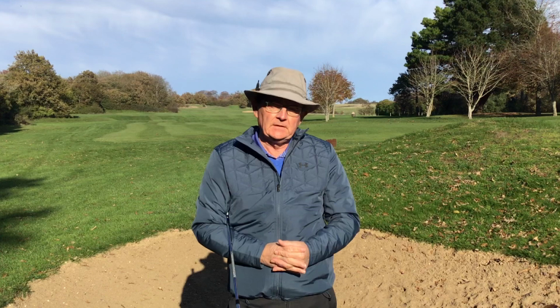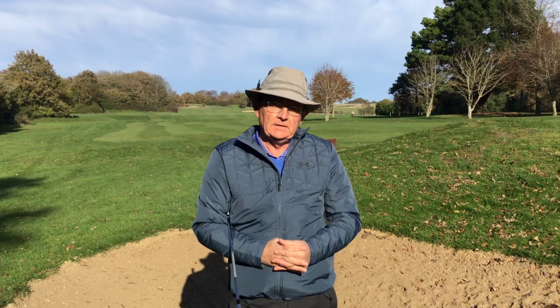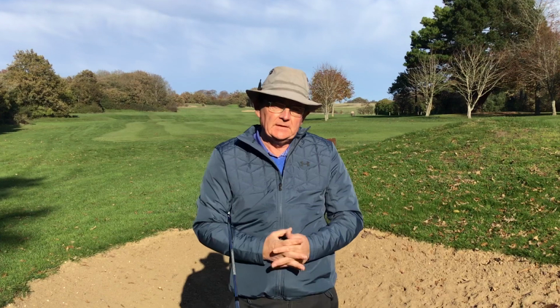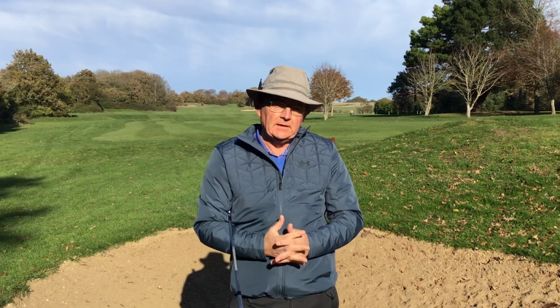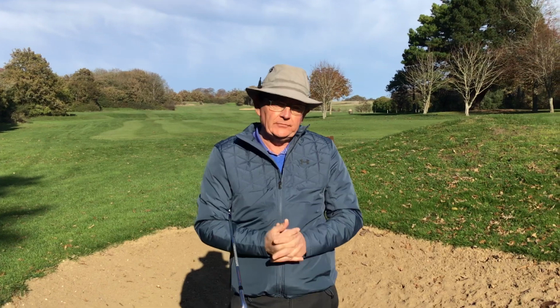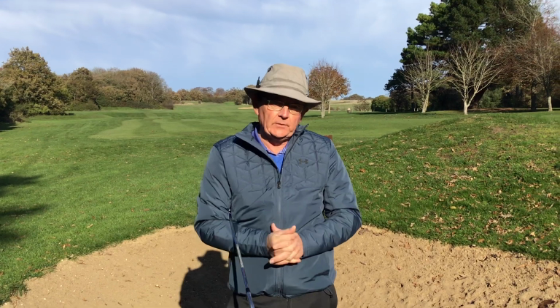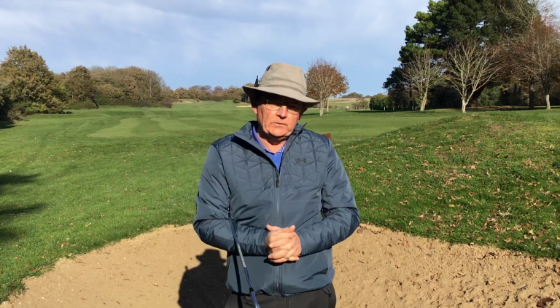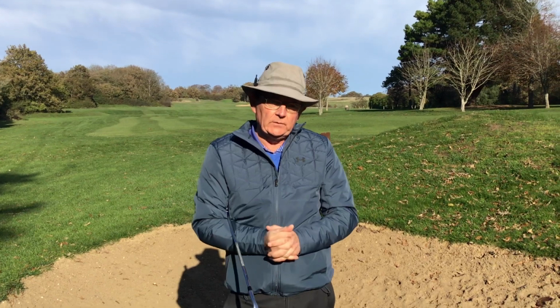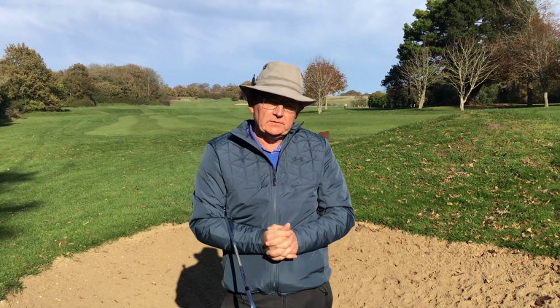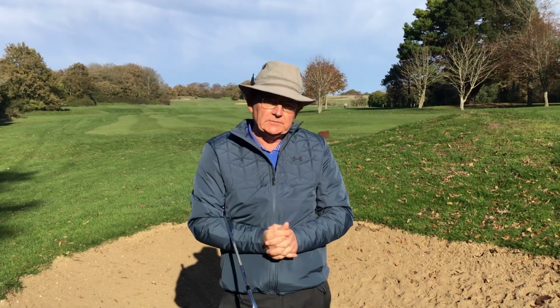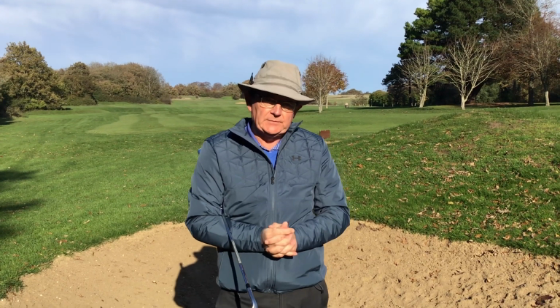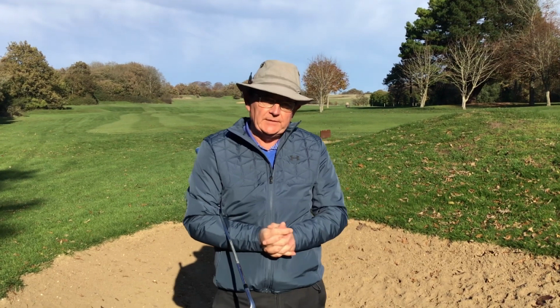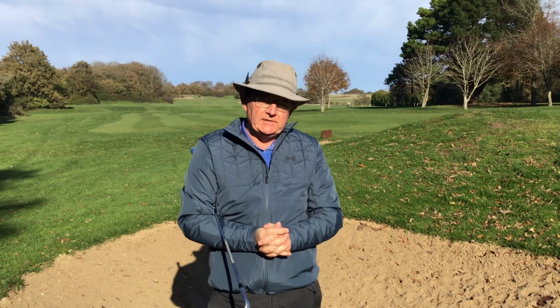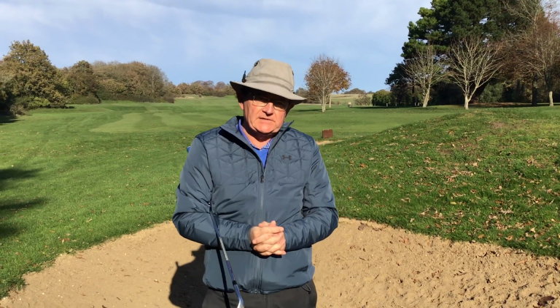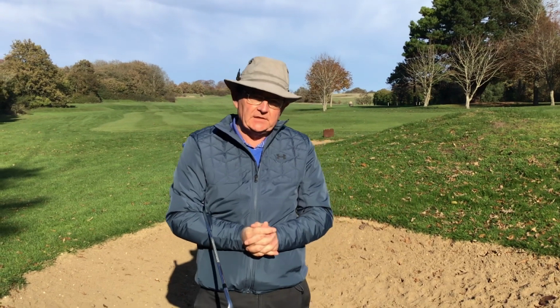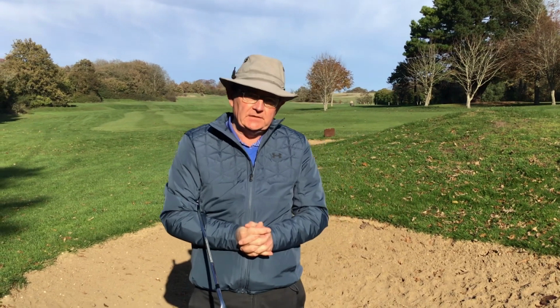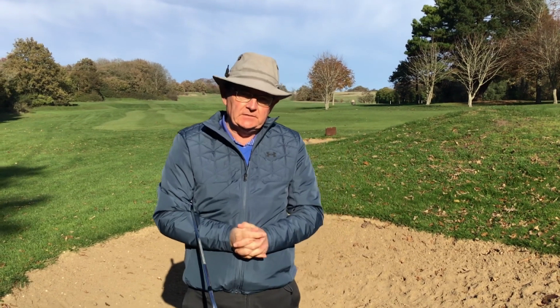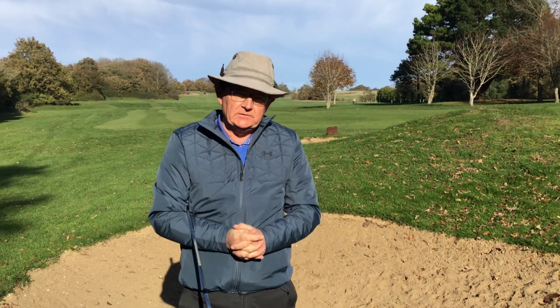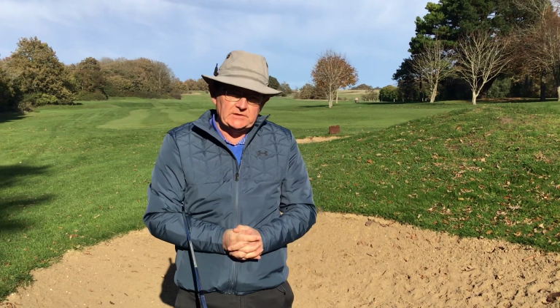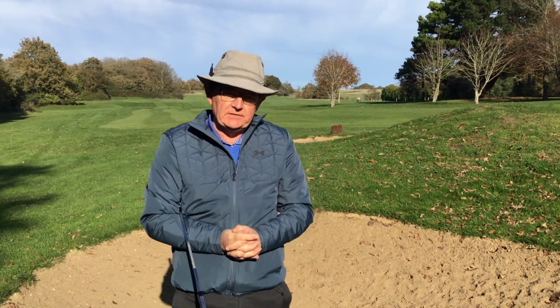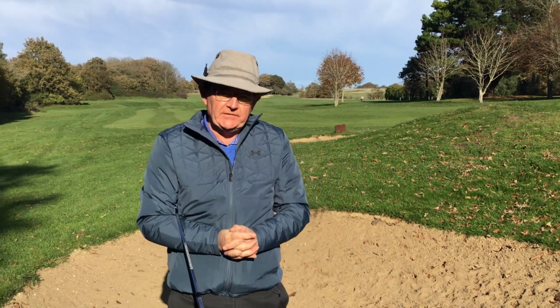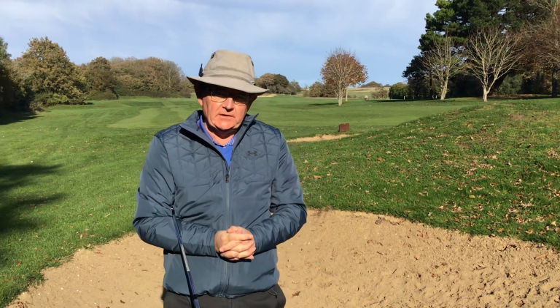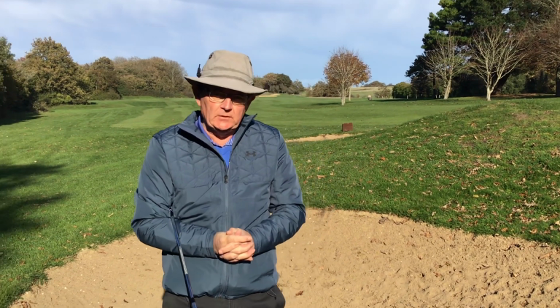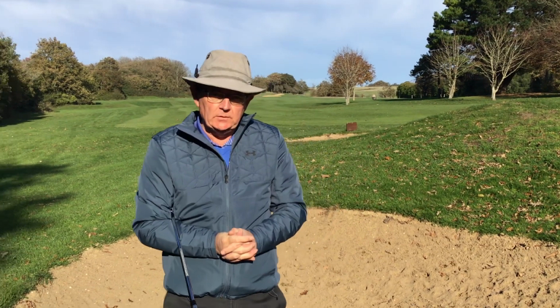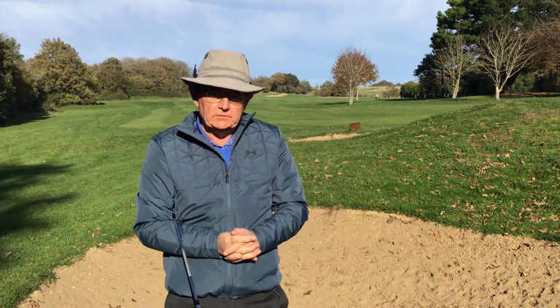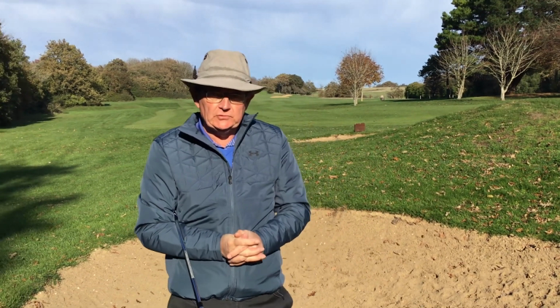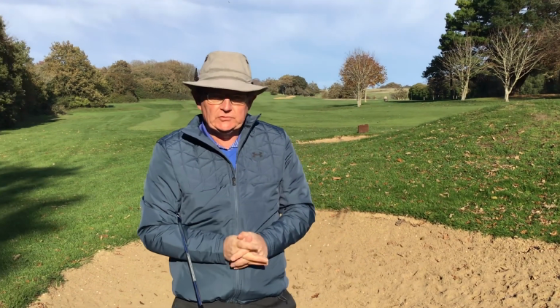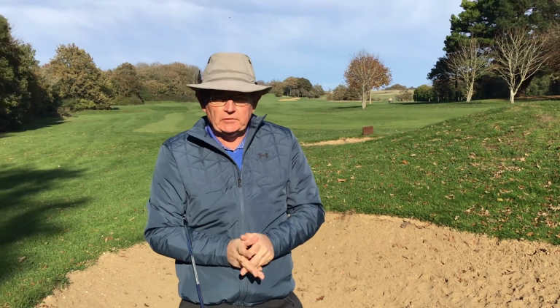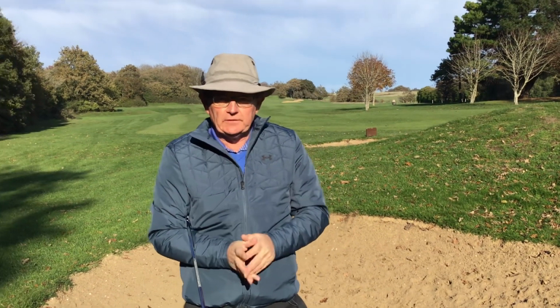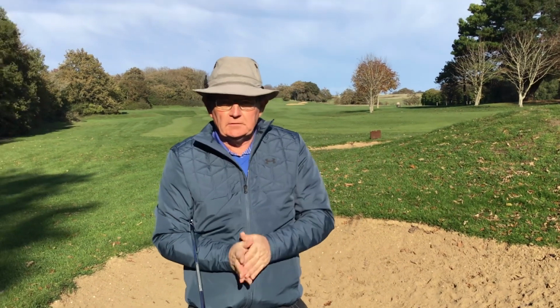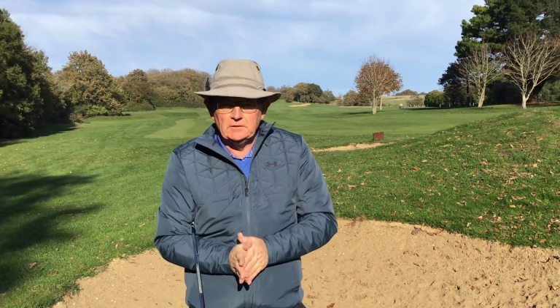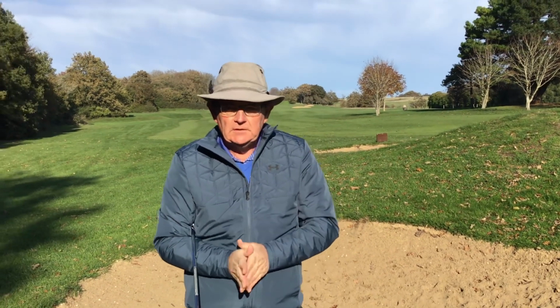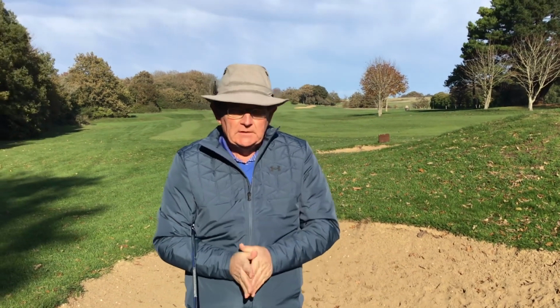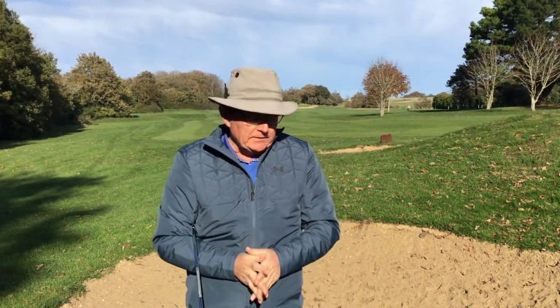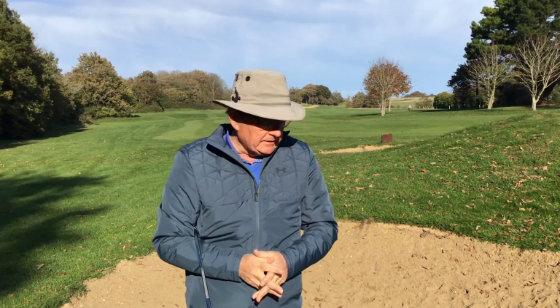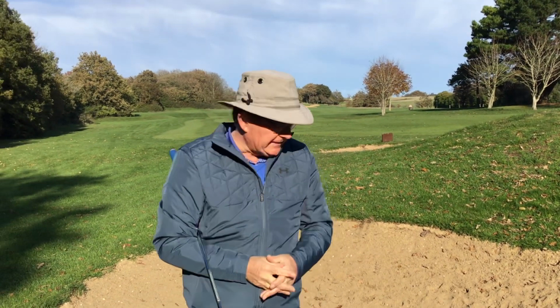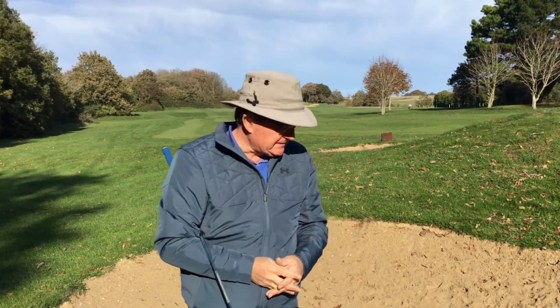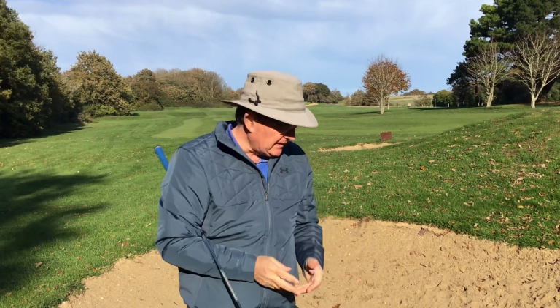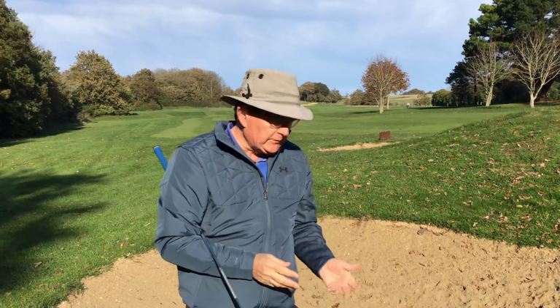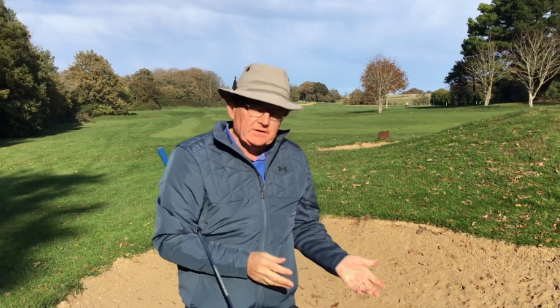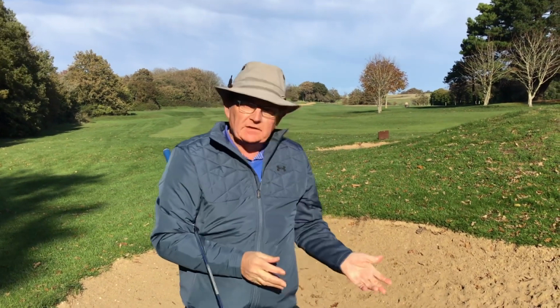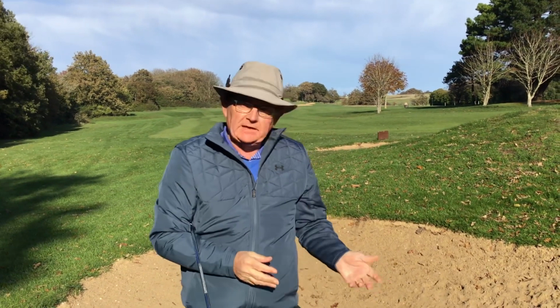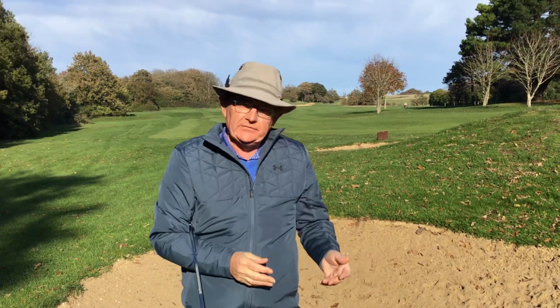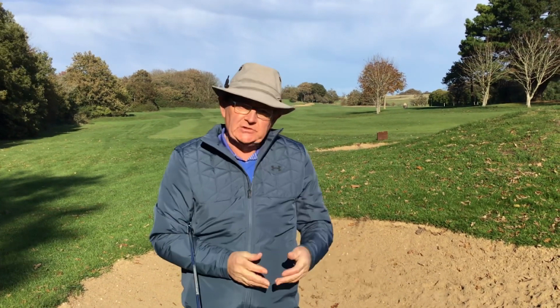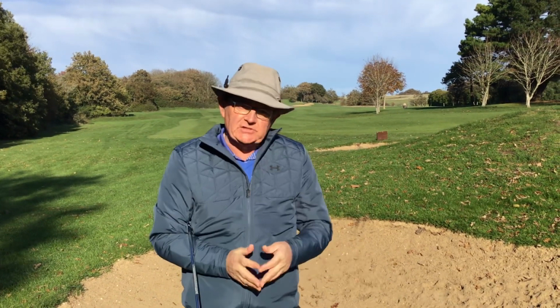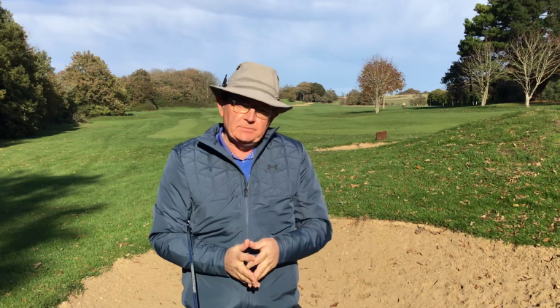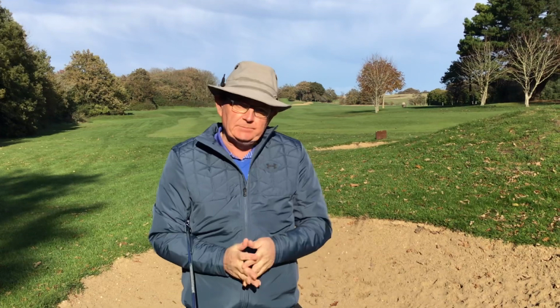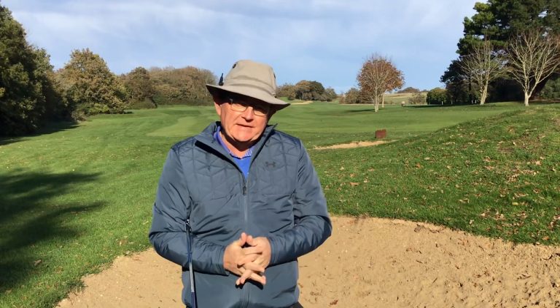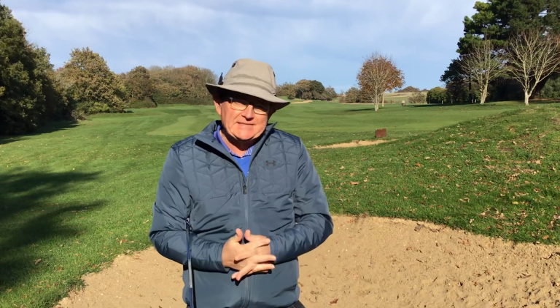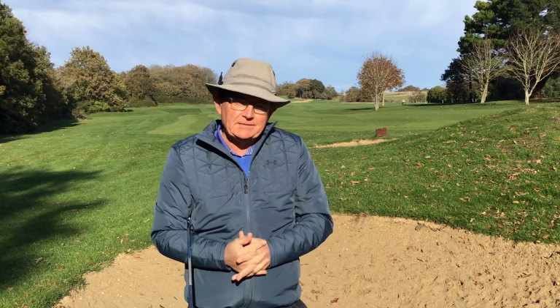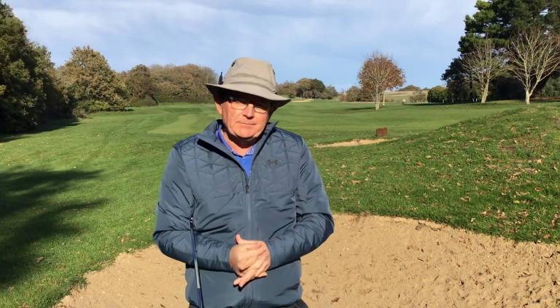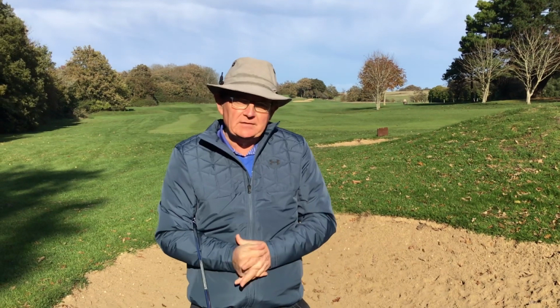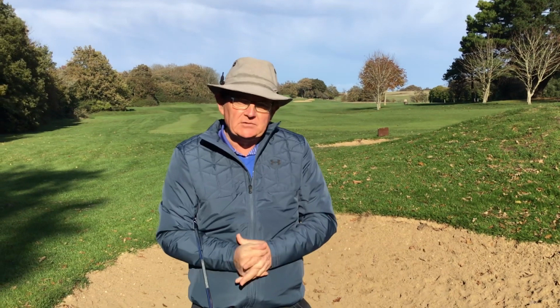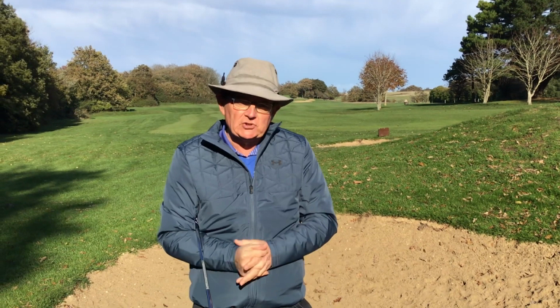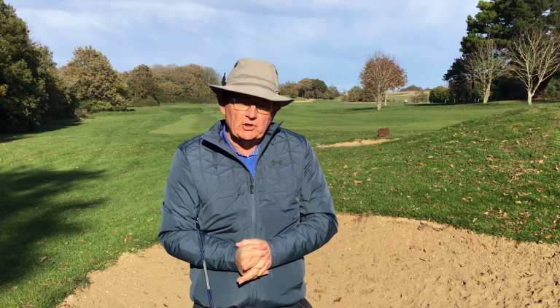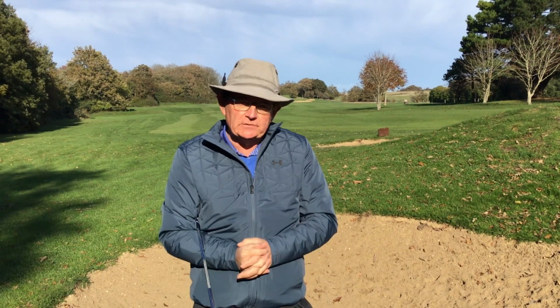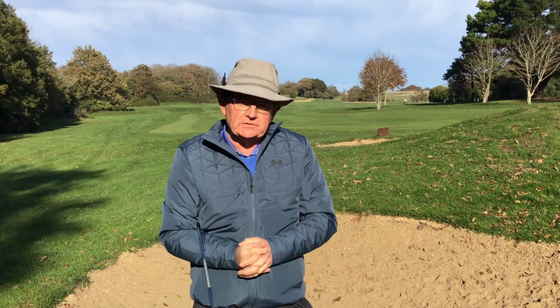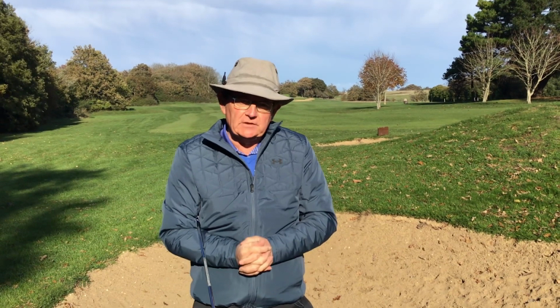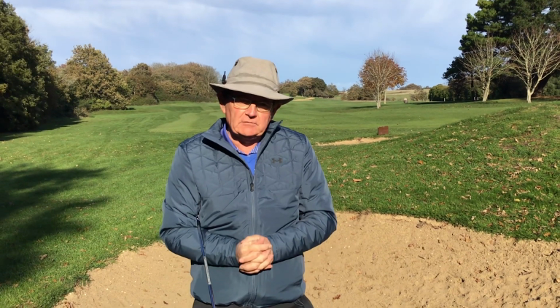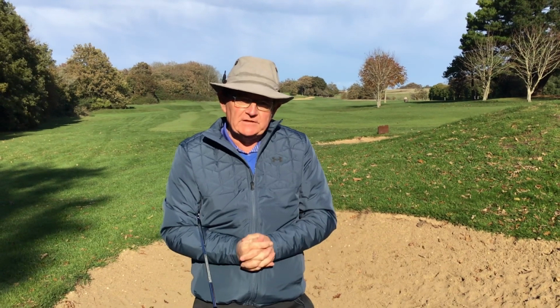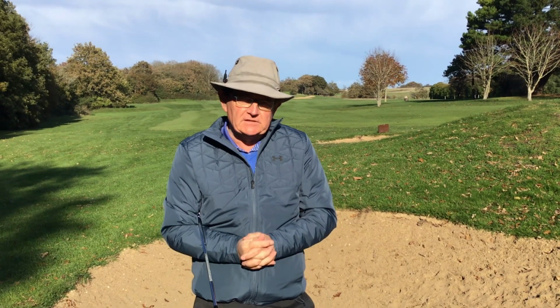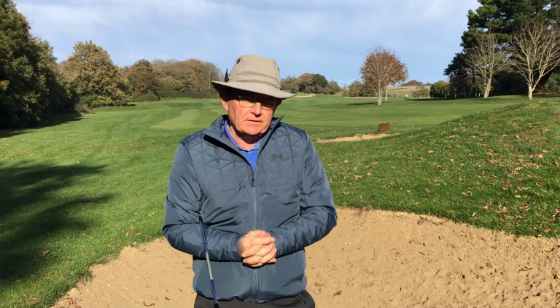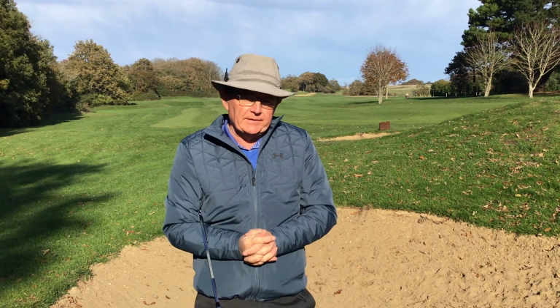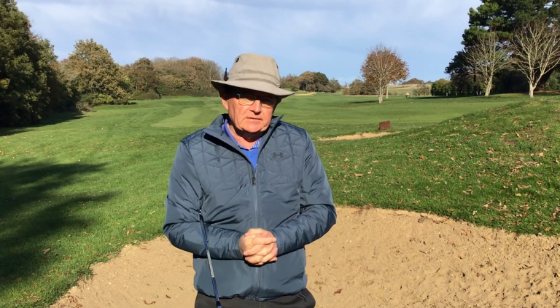Hello everyone, welcome to my second video tutorial. Today we're going to cover a basic bunker shot — a greenside bunker.